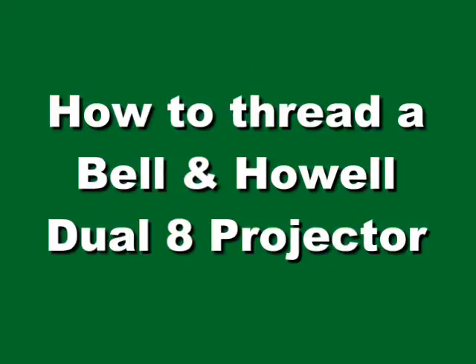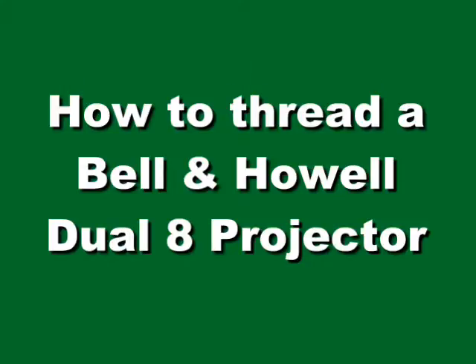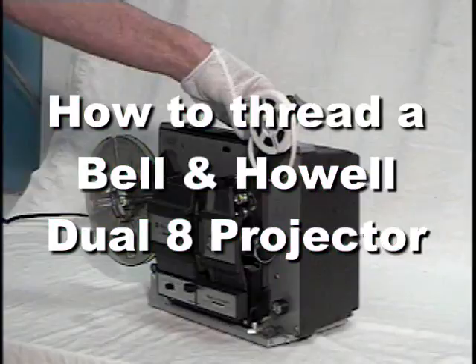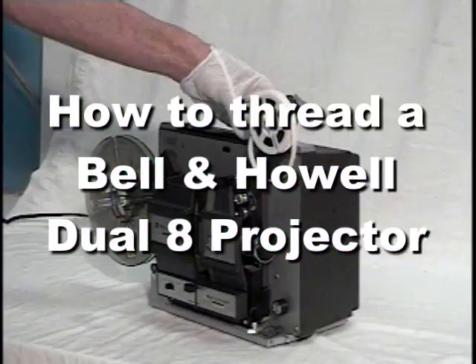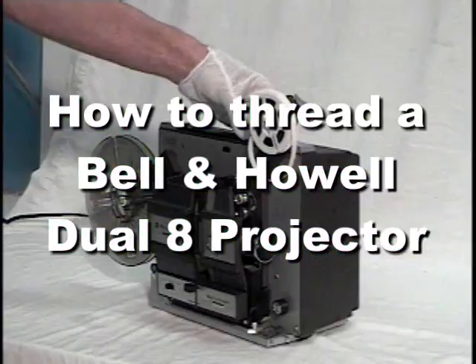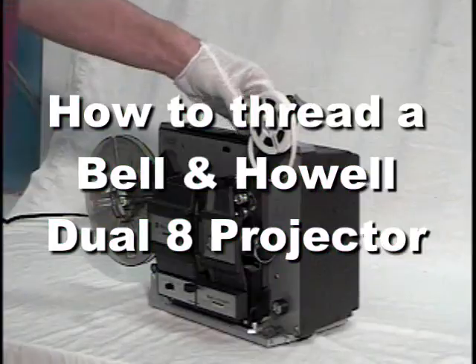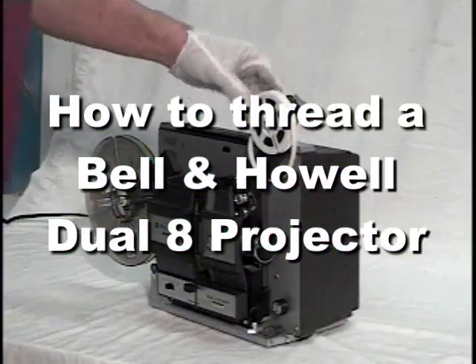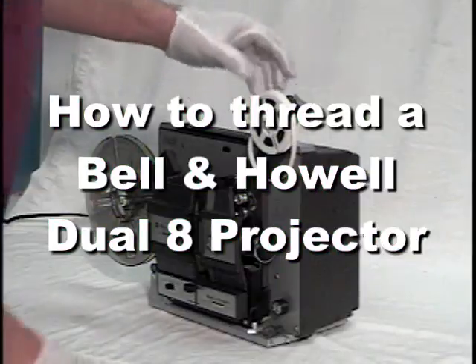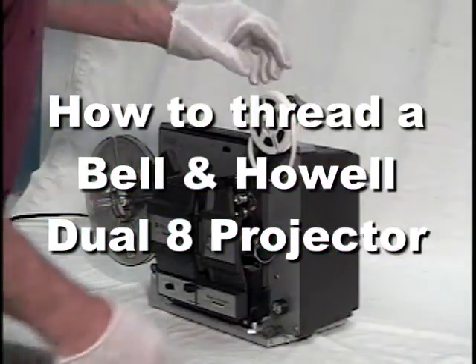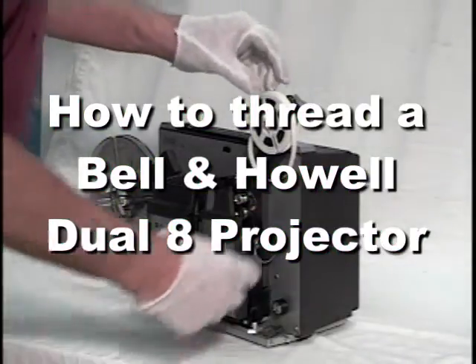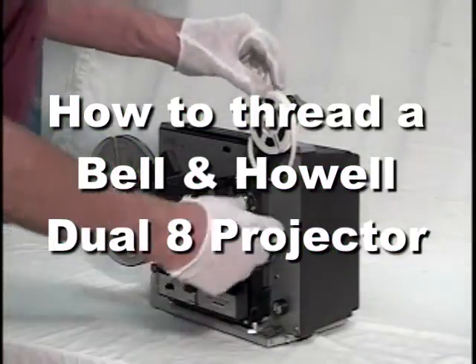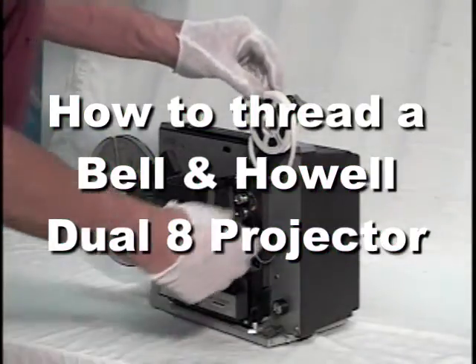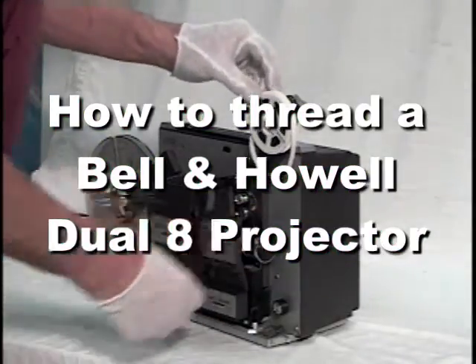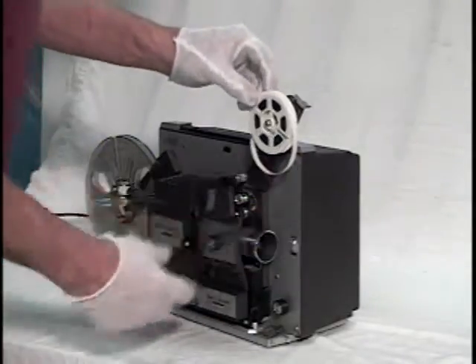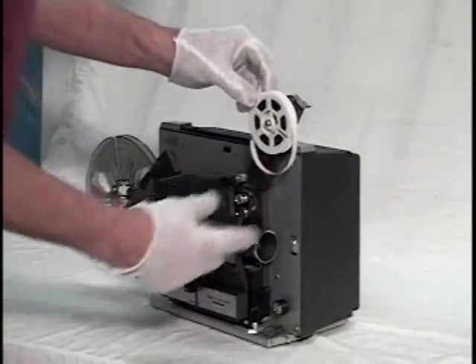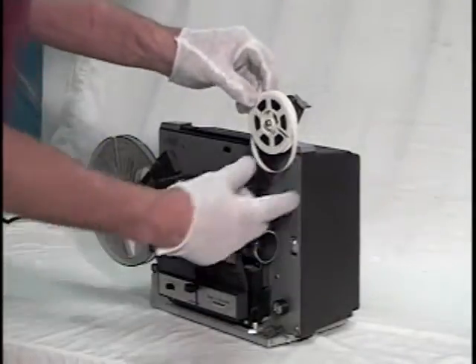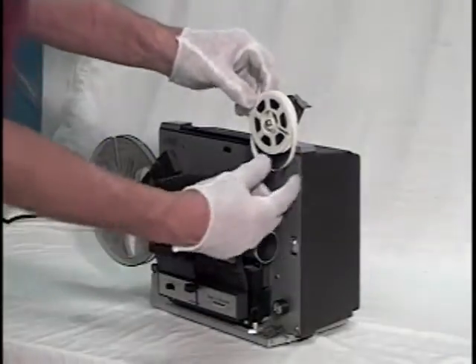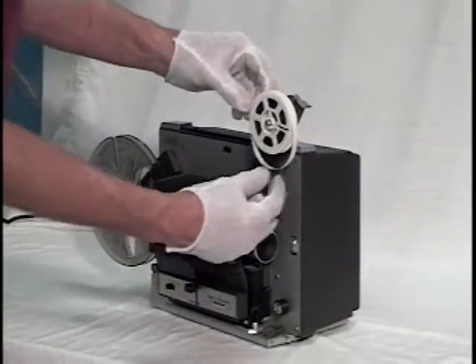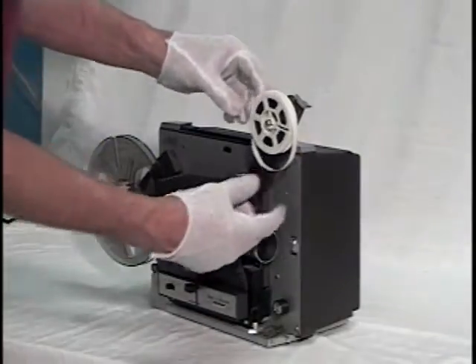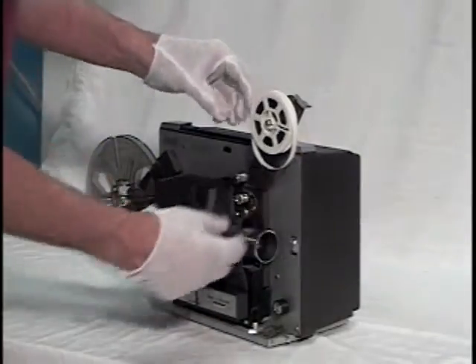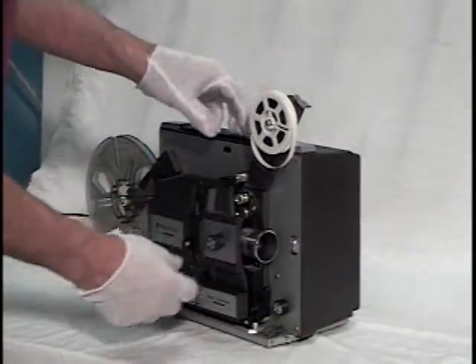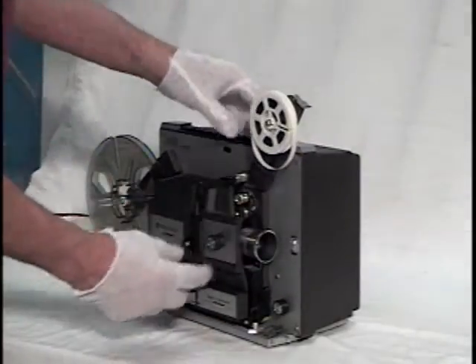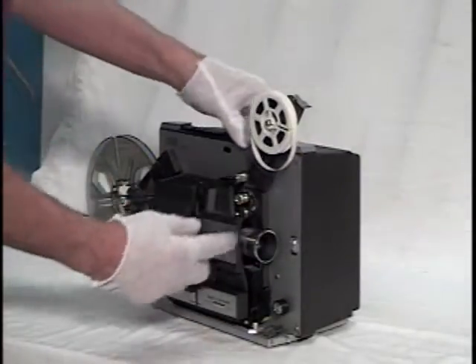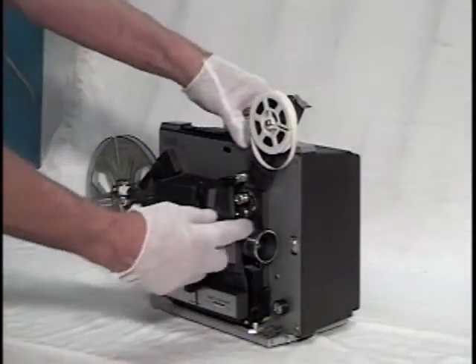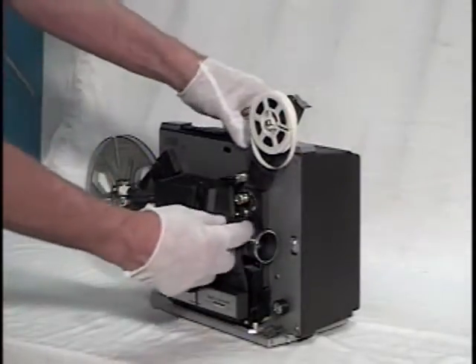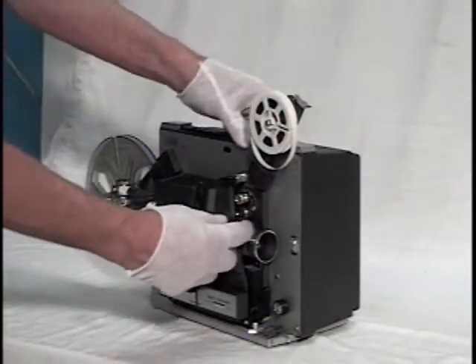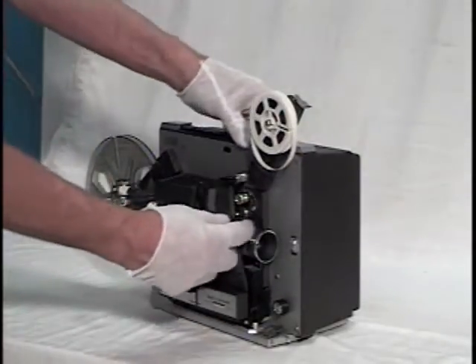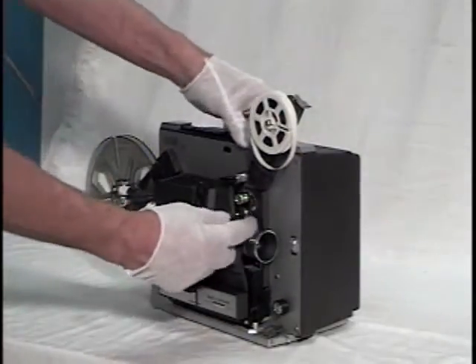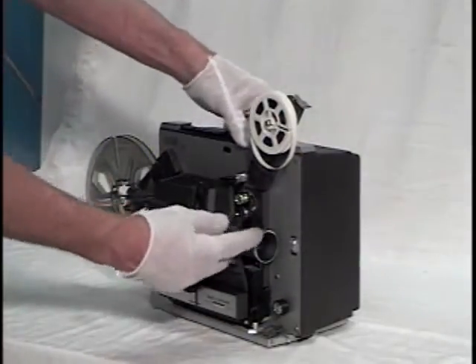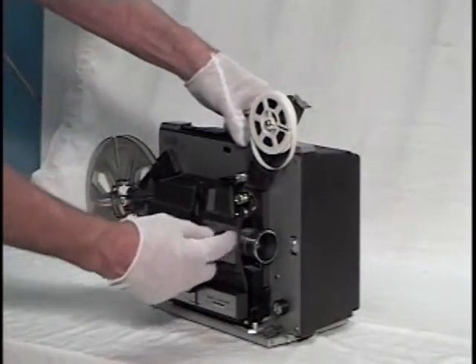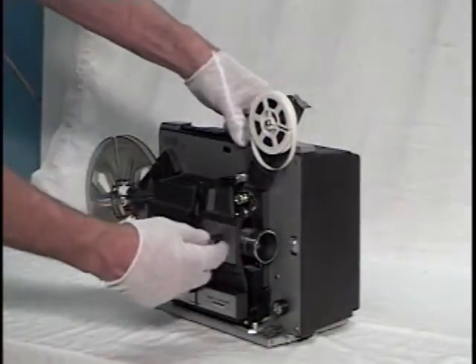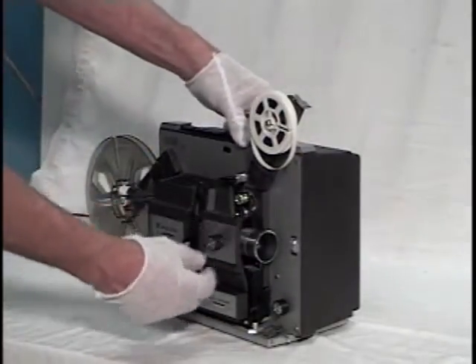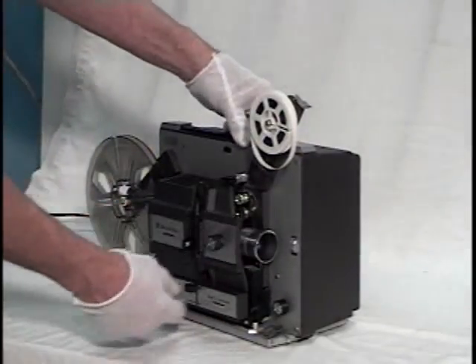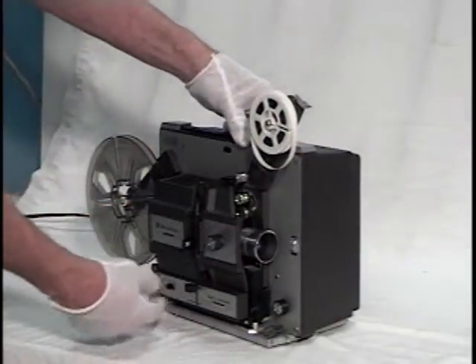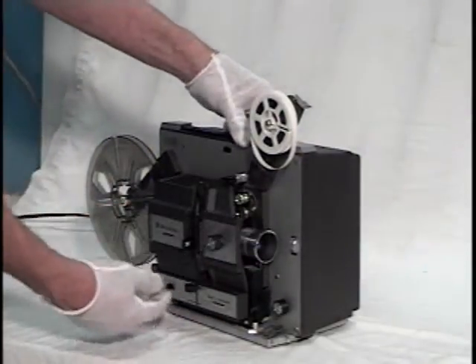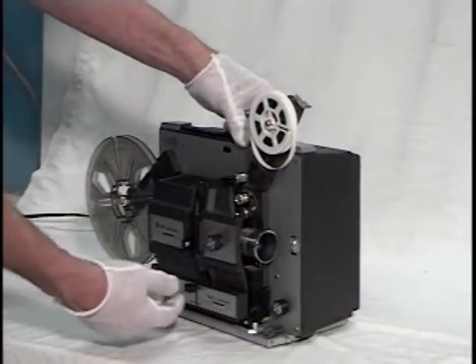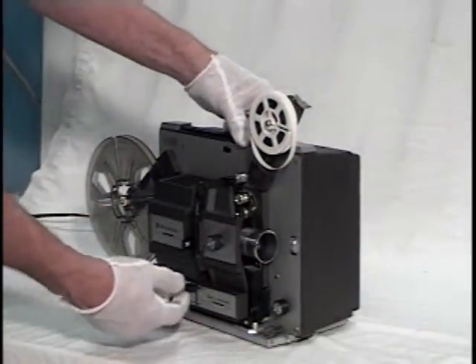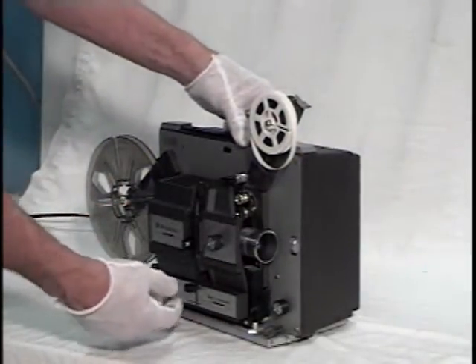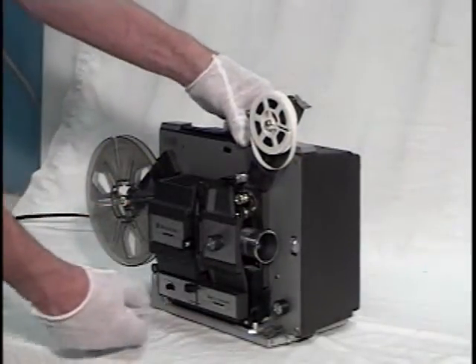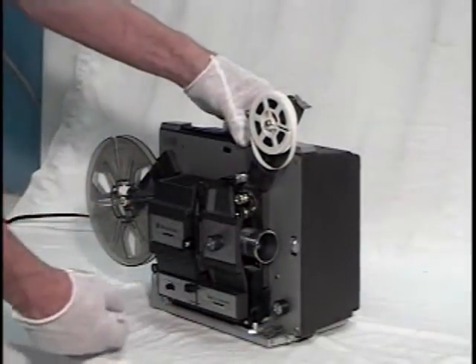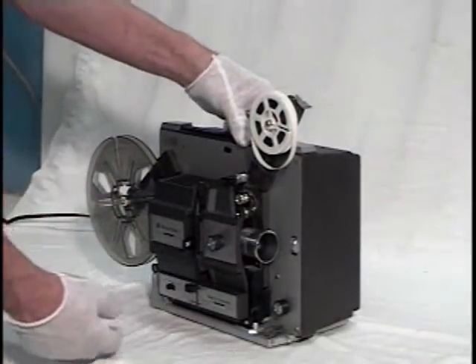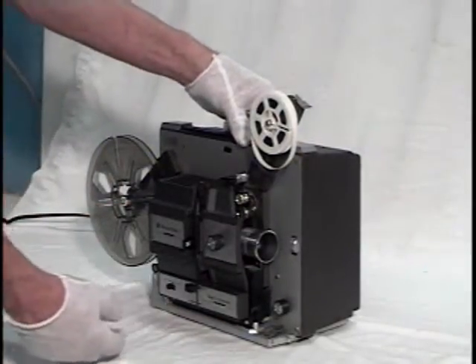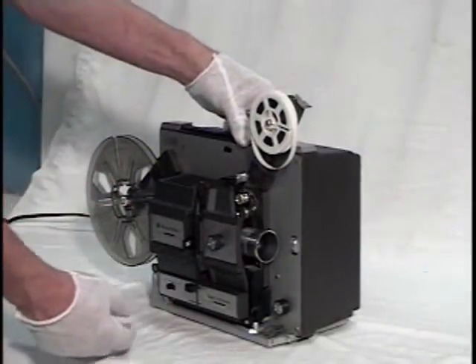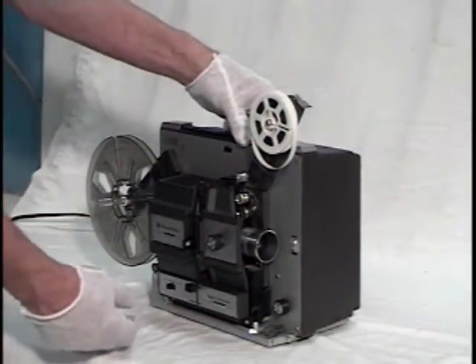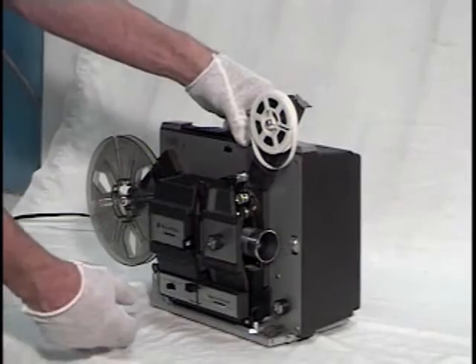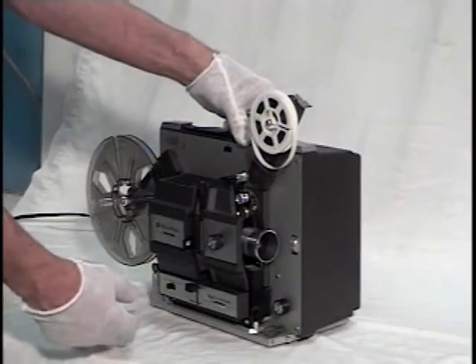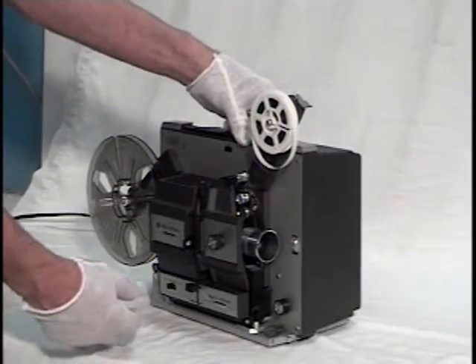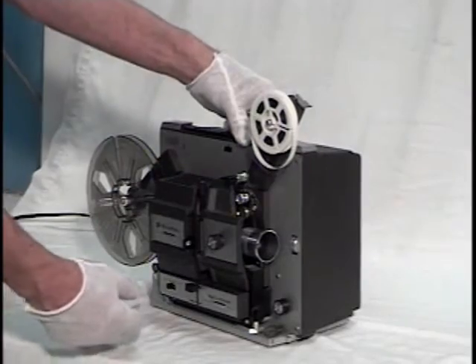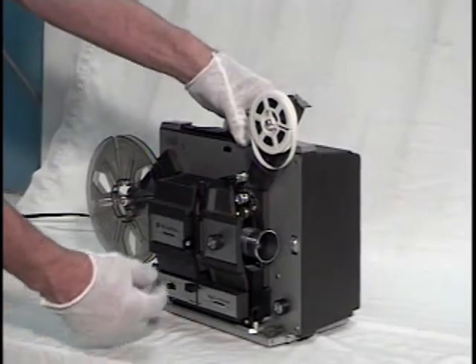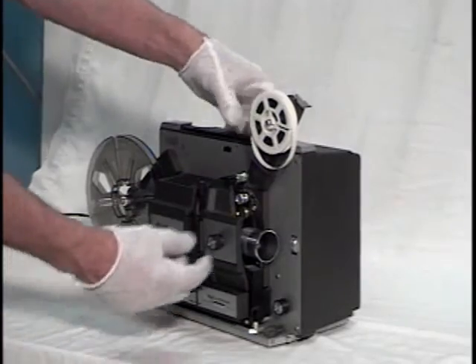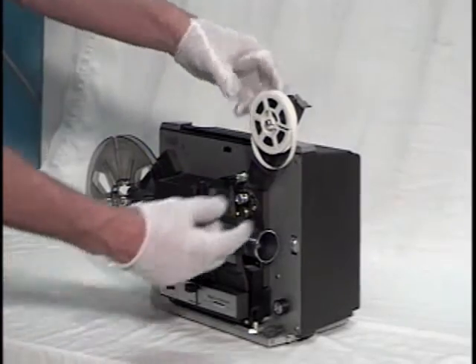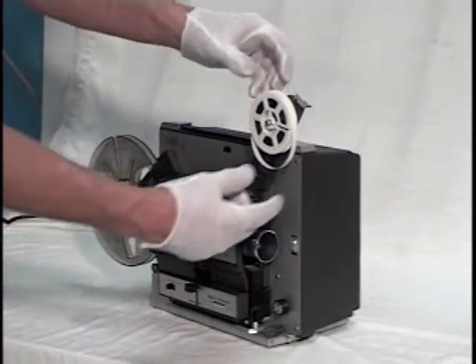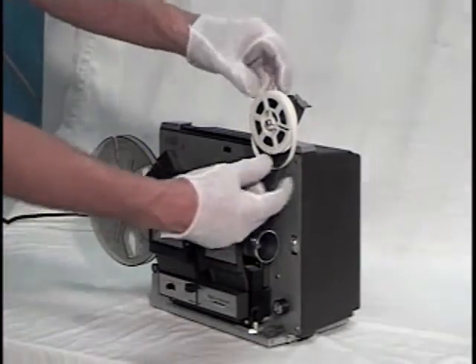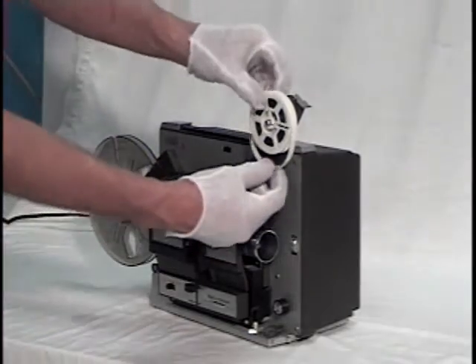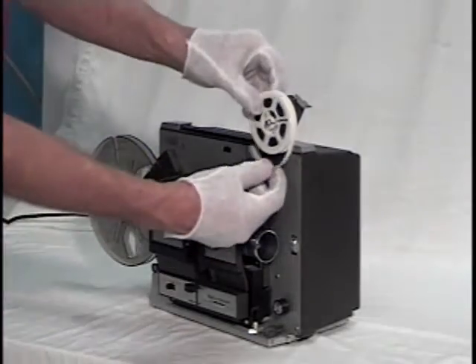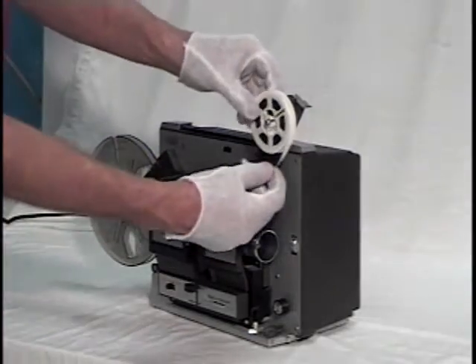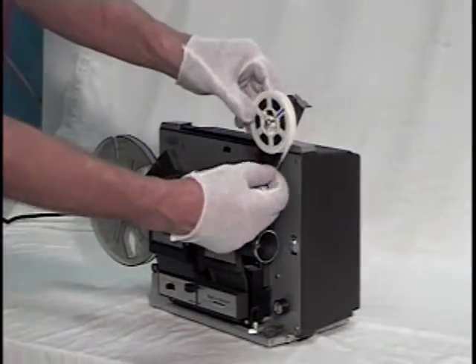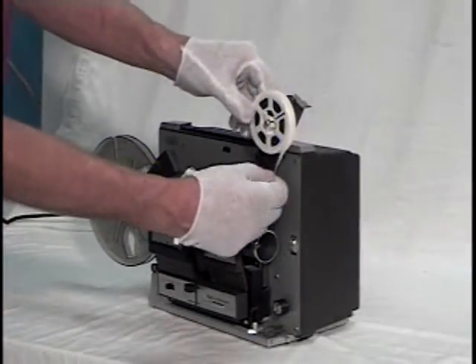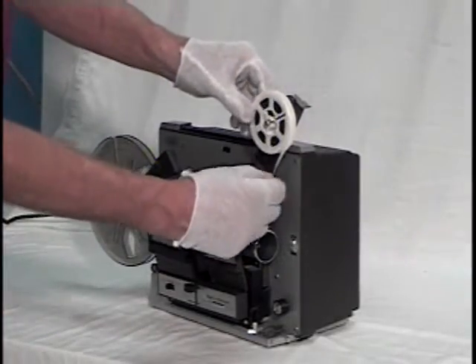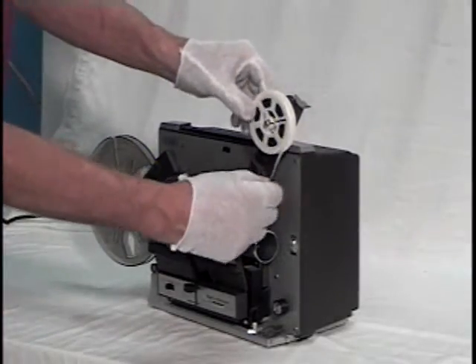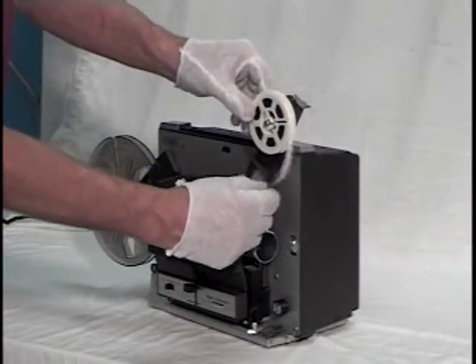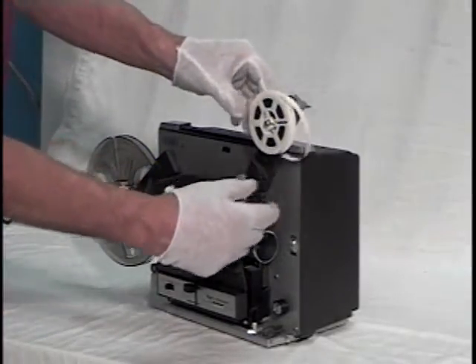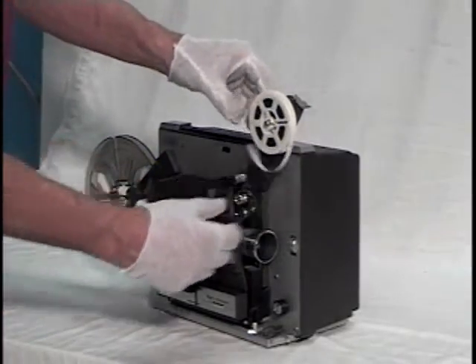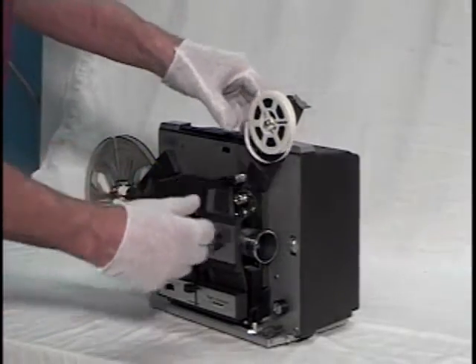Today I'm going to show you how to thread a Bell & Howell Dual 8 Auto-Load Projector.